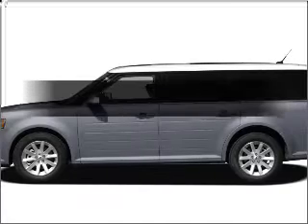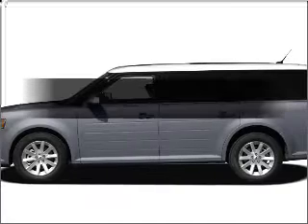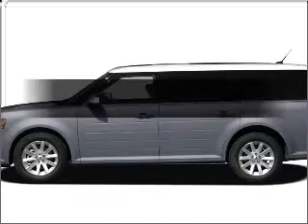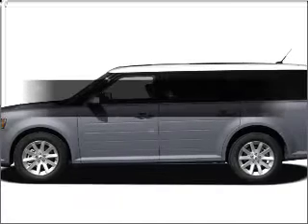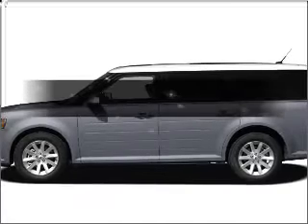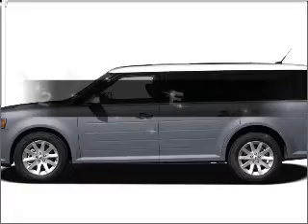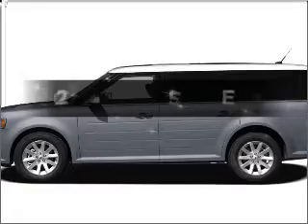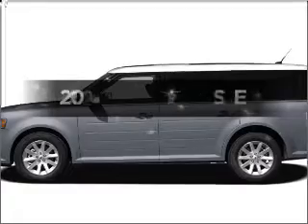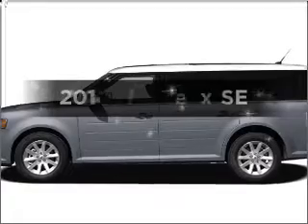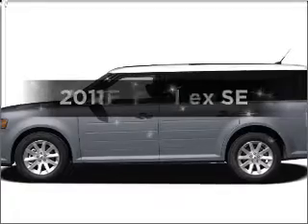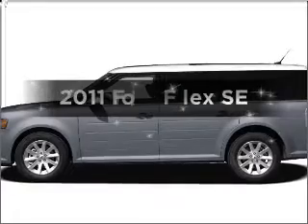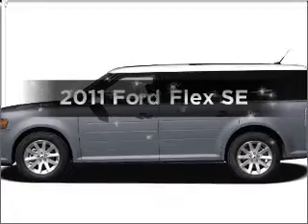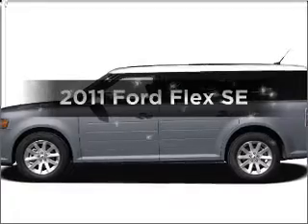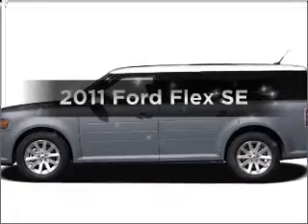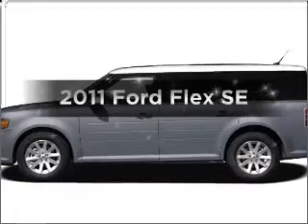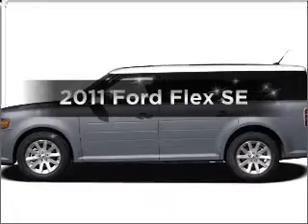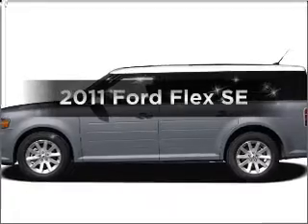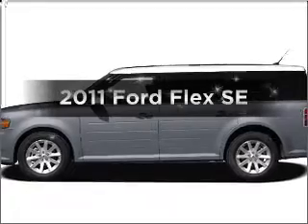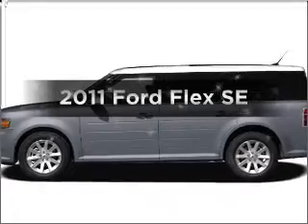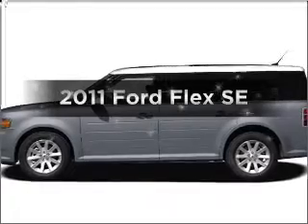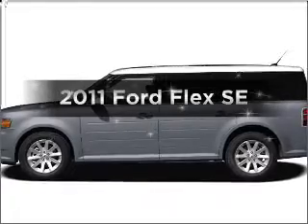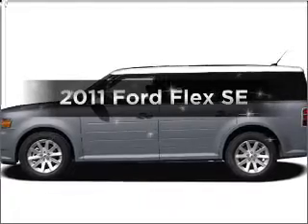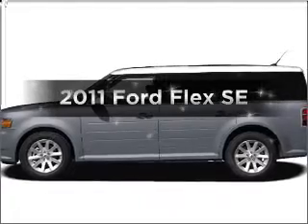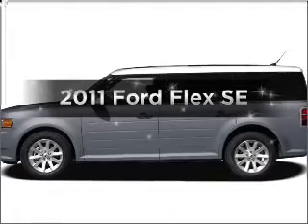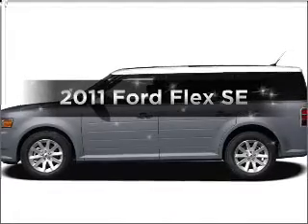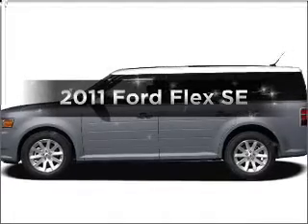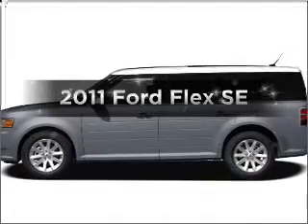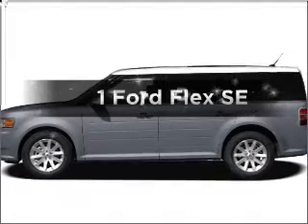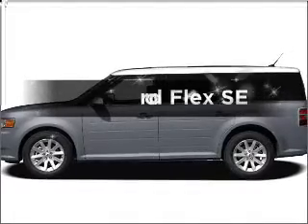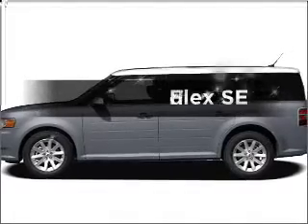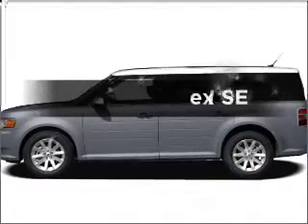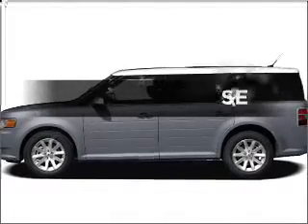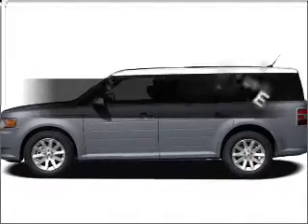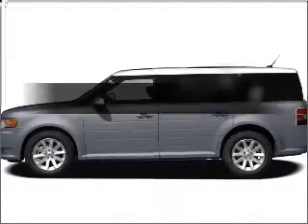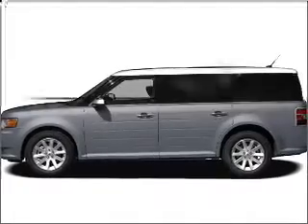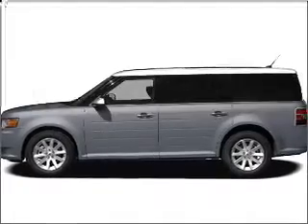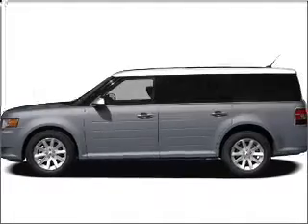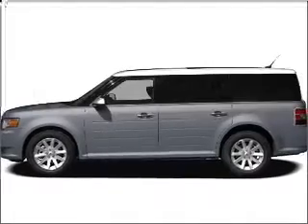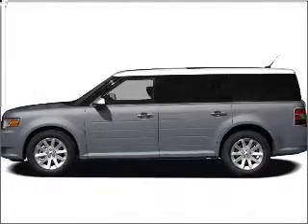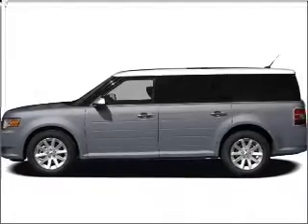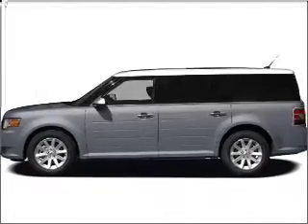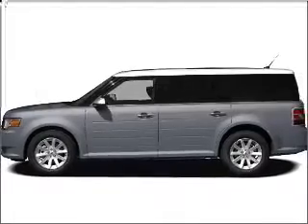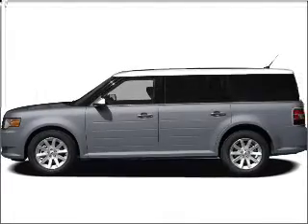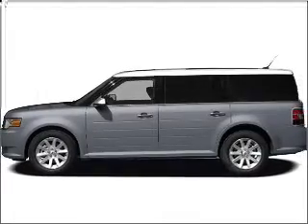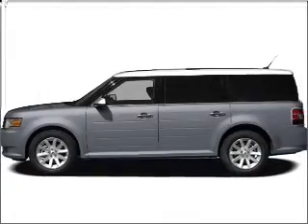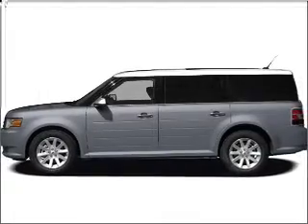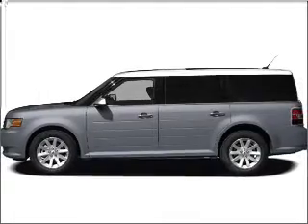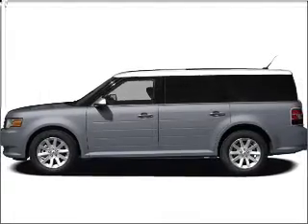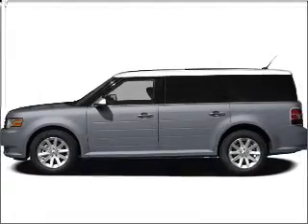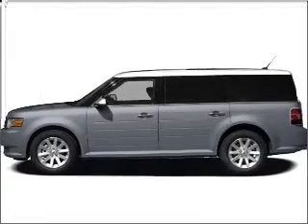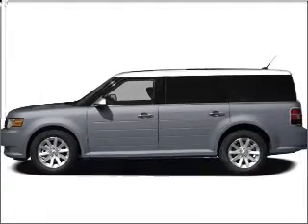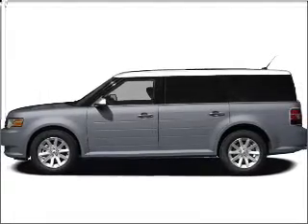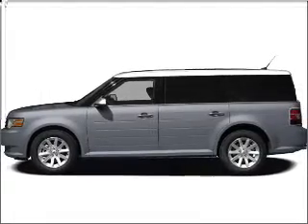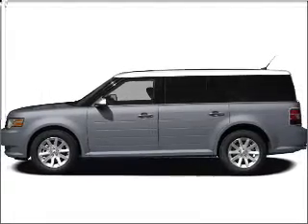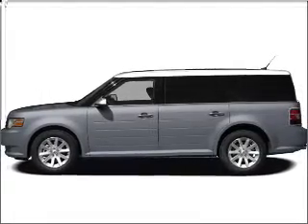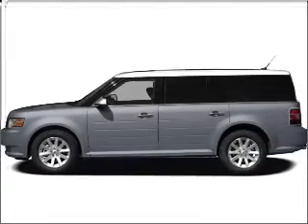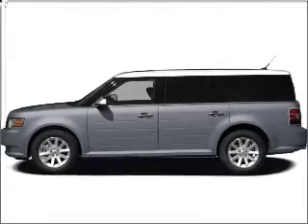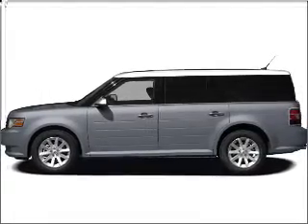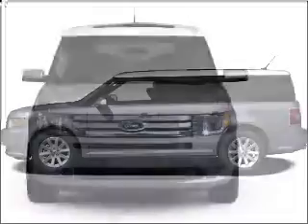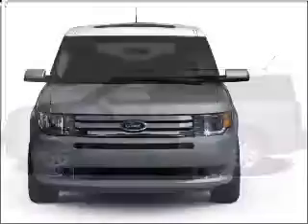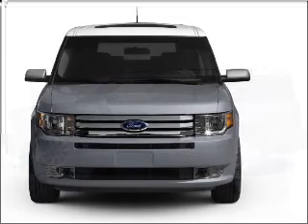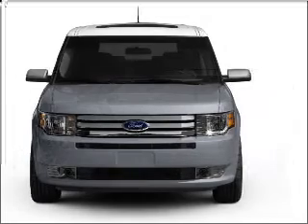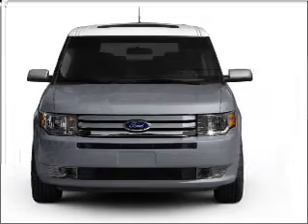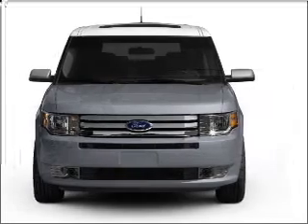Get noticed in this 2011 Ford Flex. If you're looking for a first-rate auto, this one could be yours today.